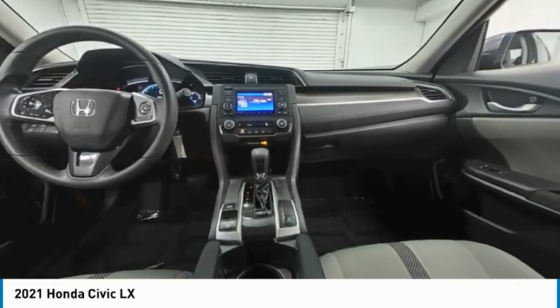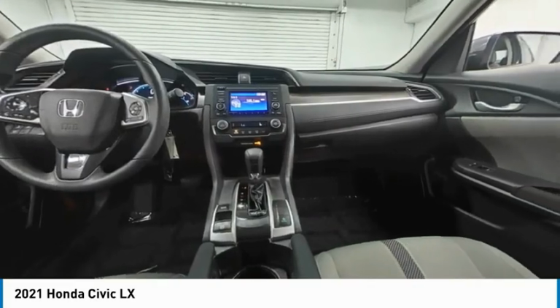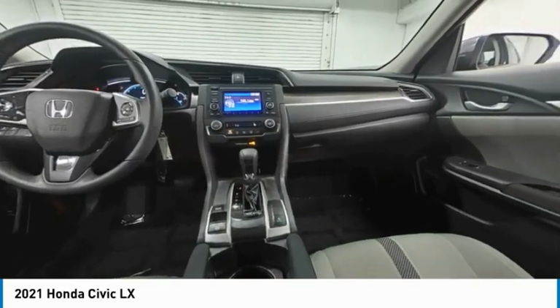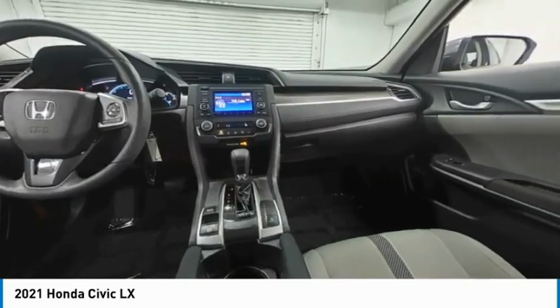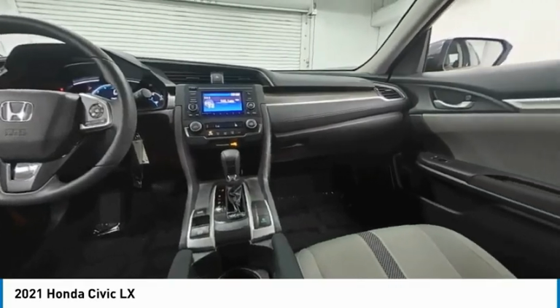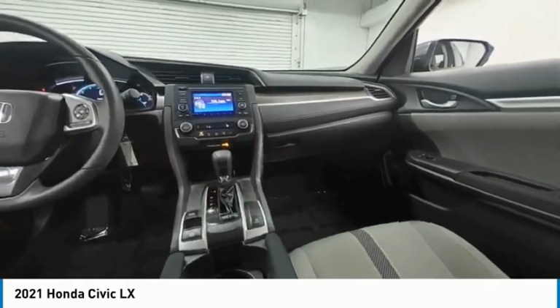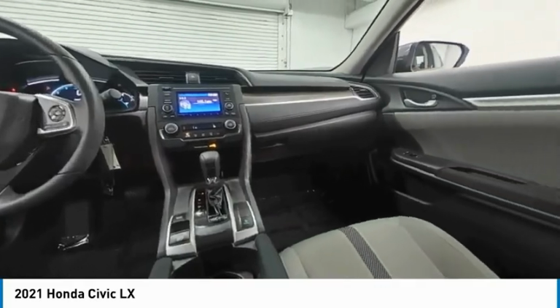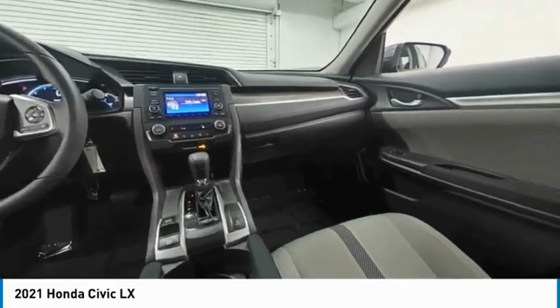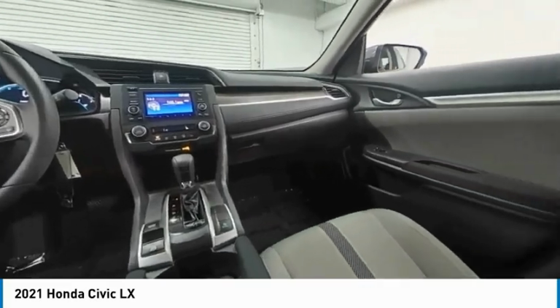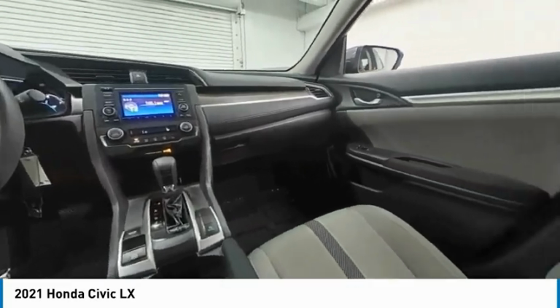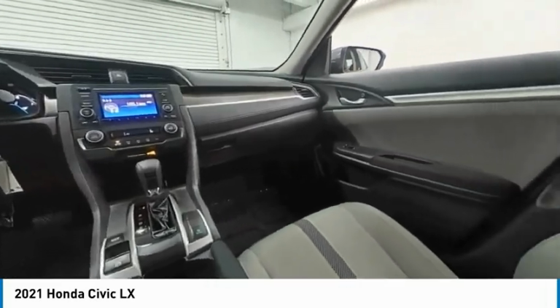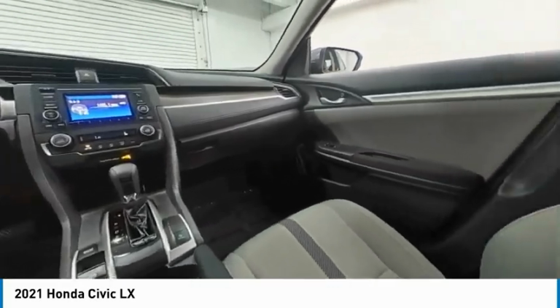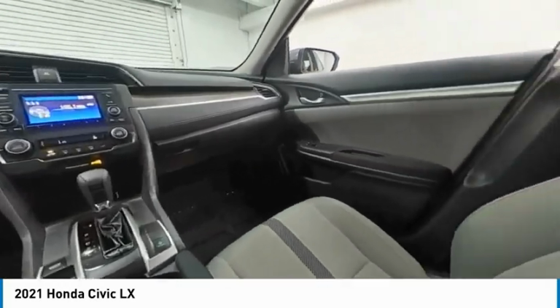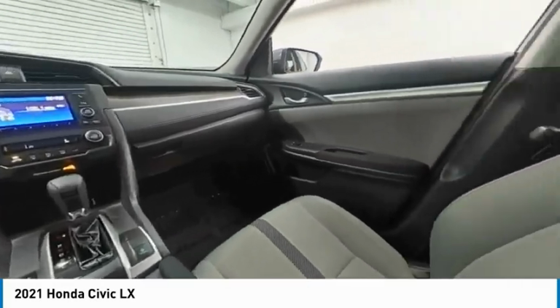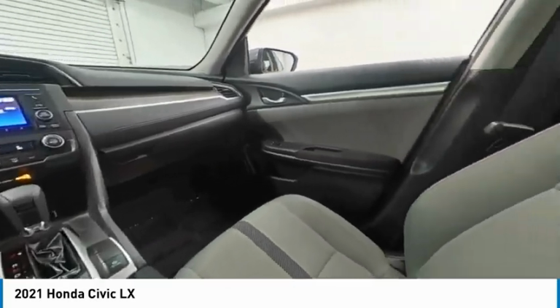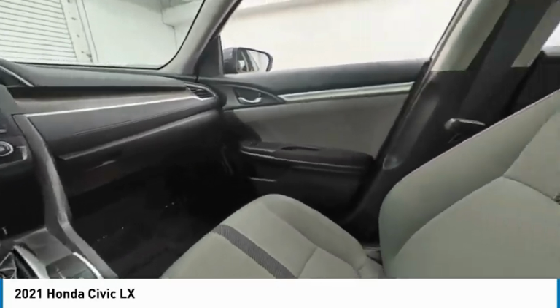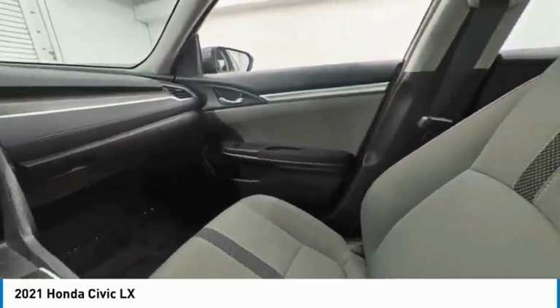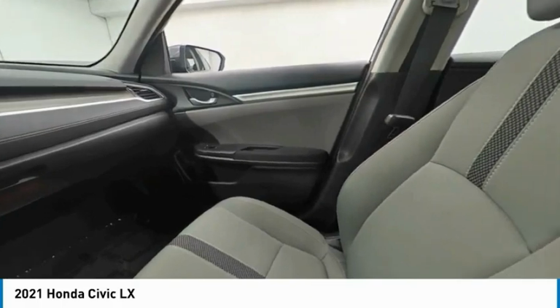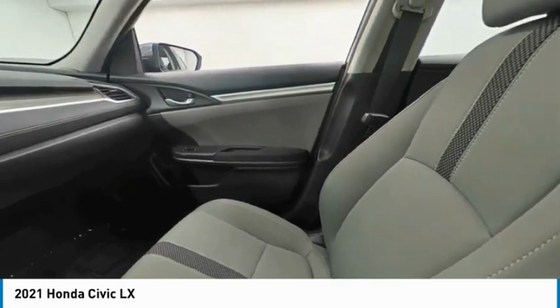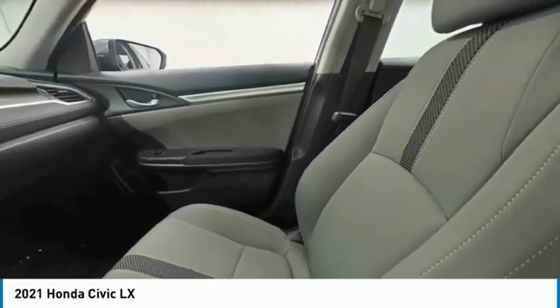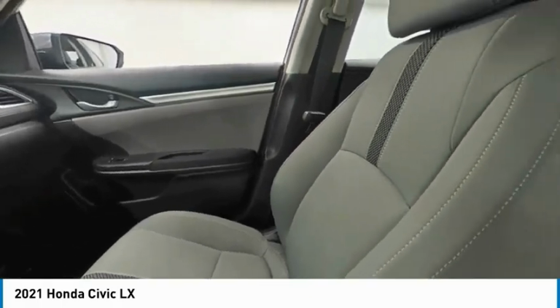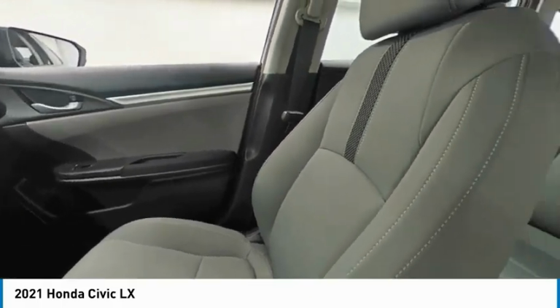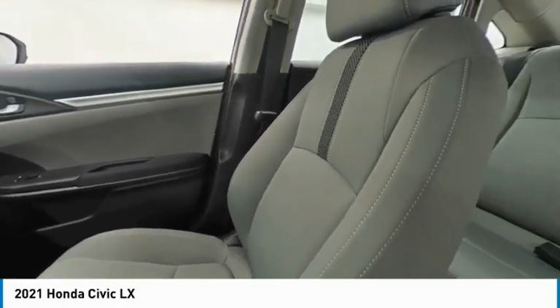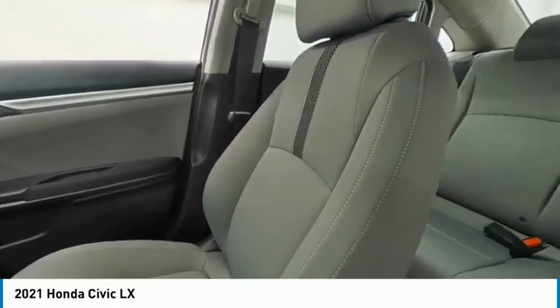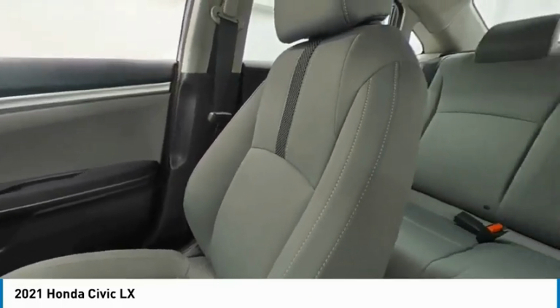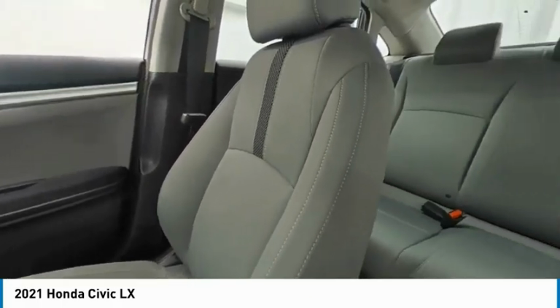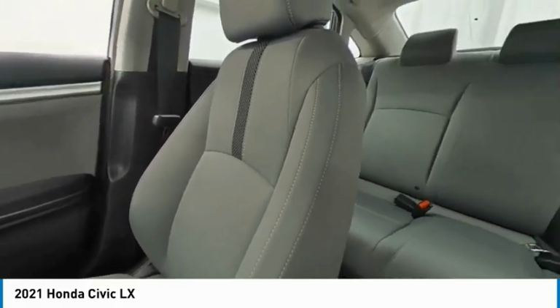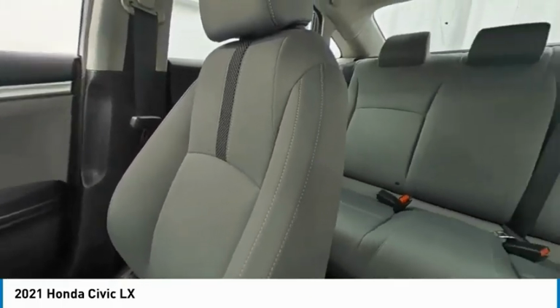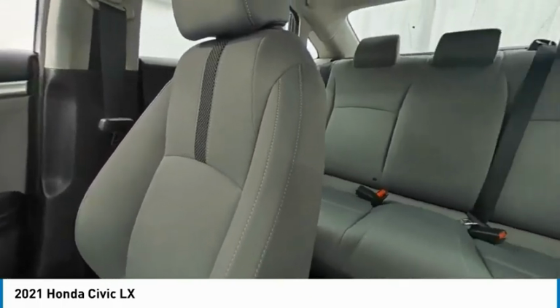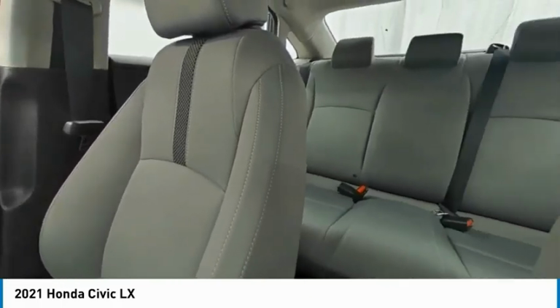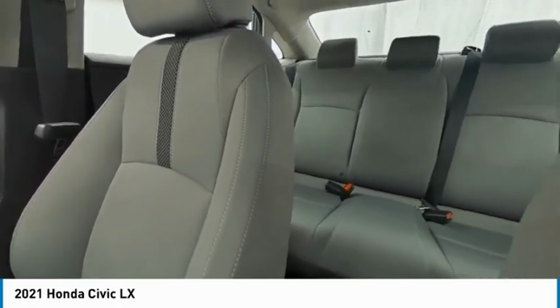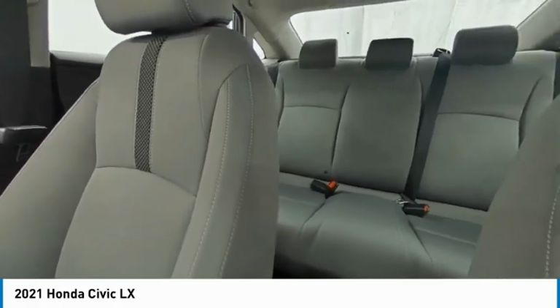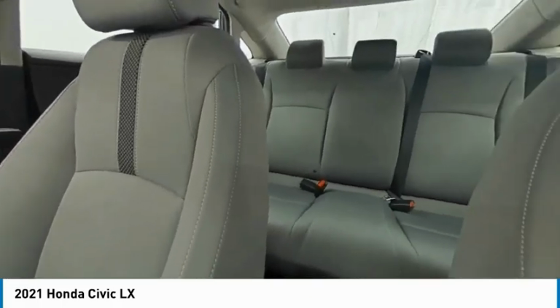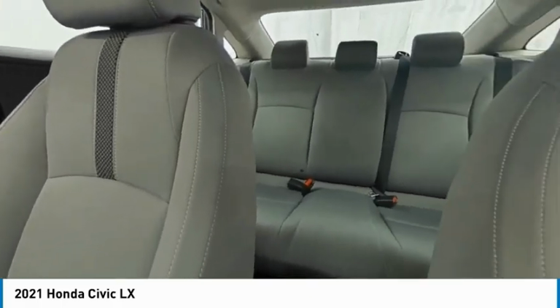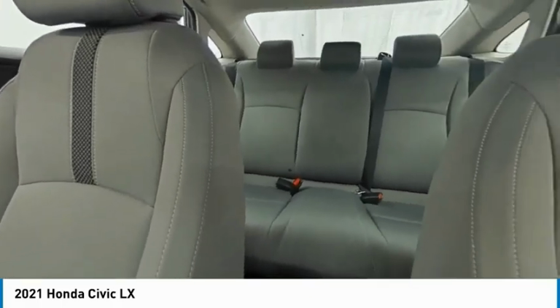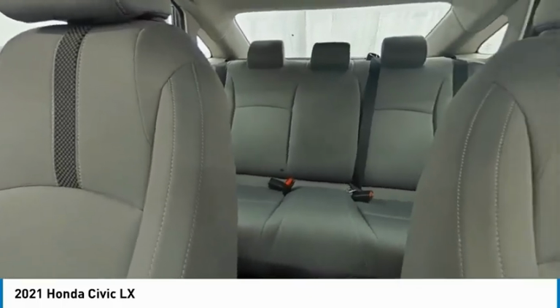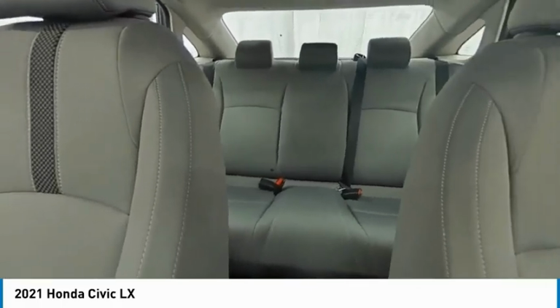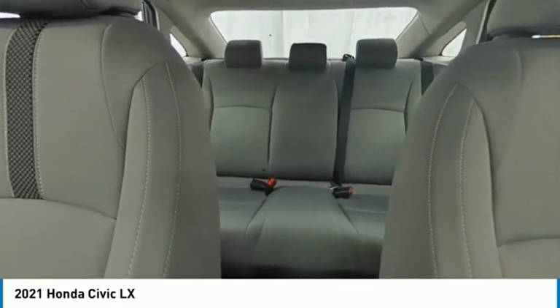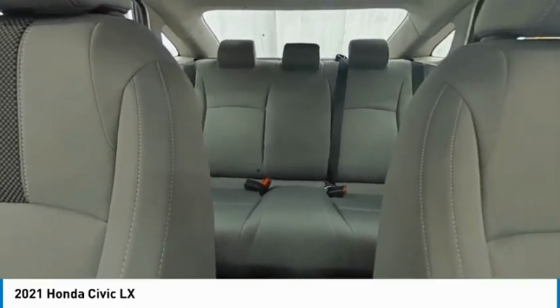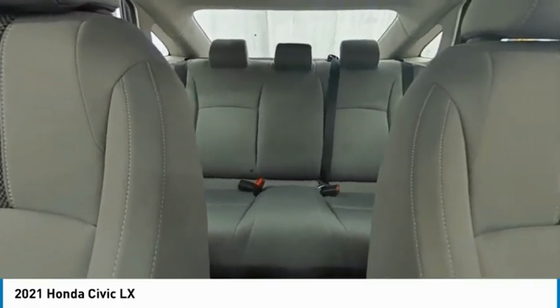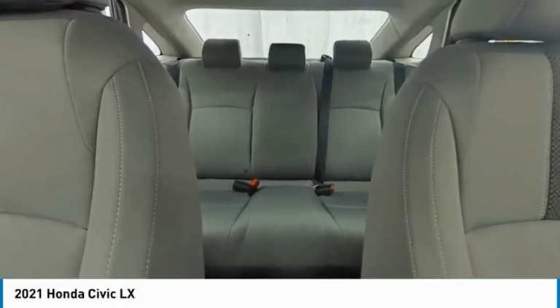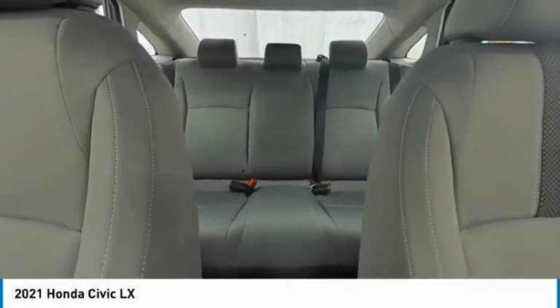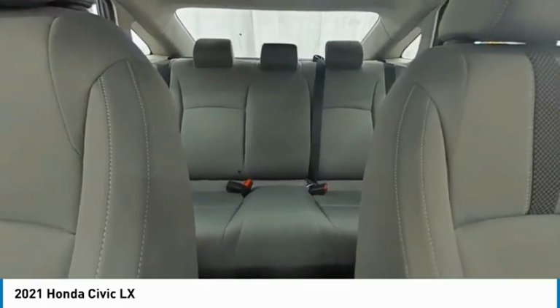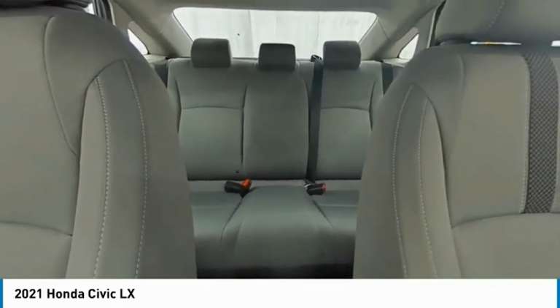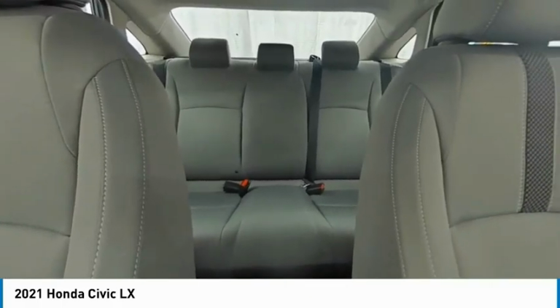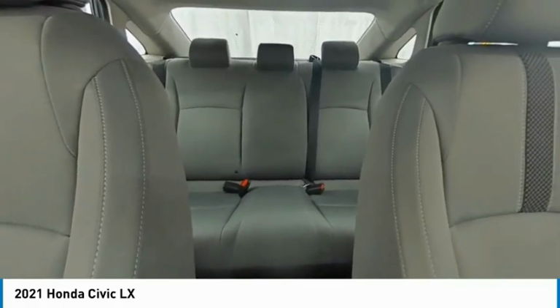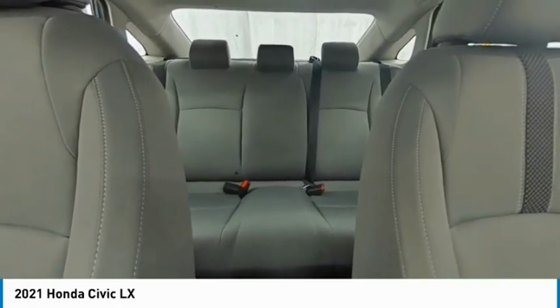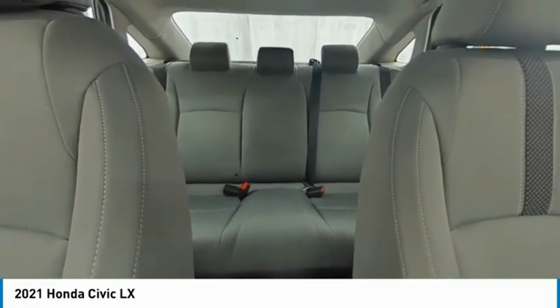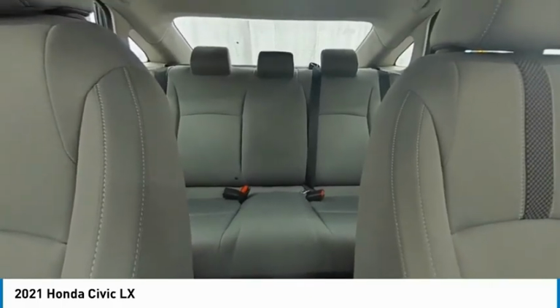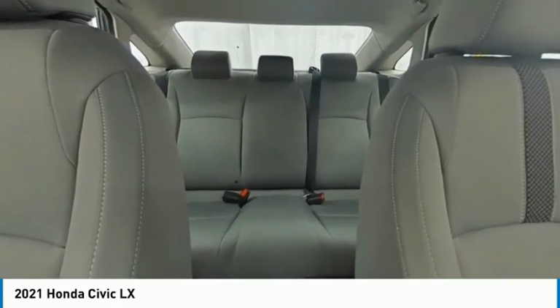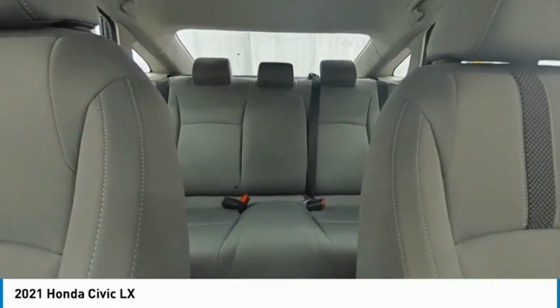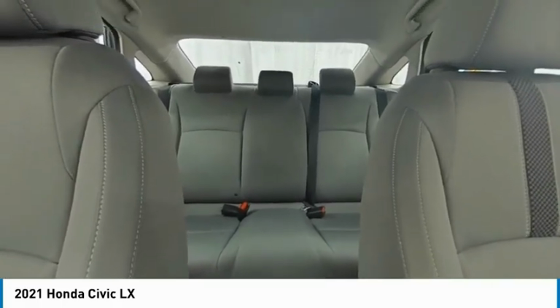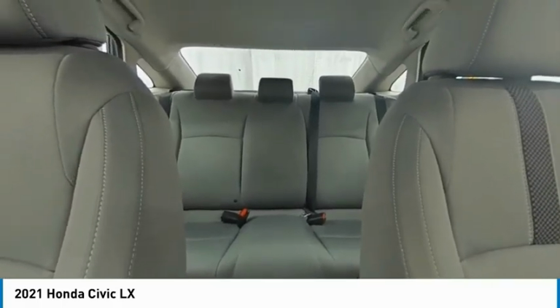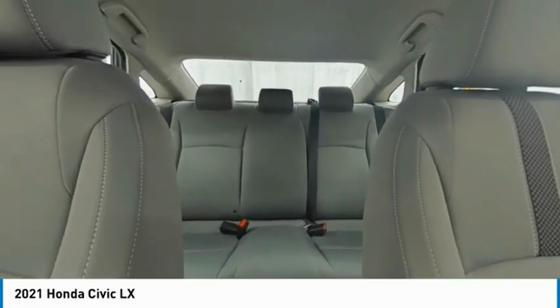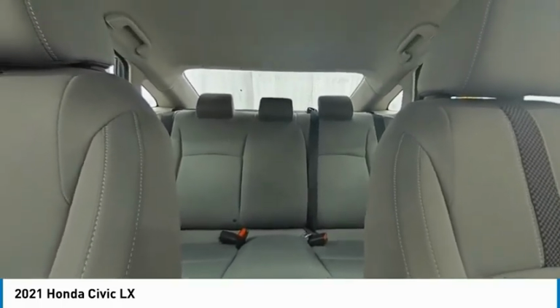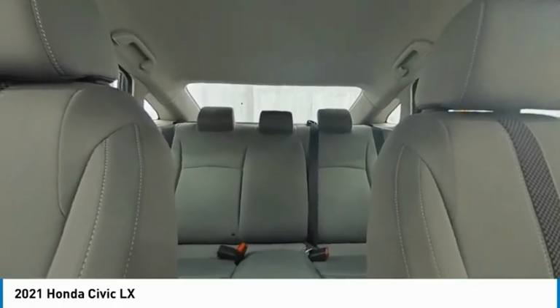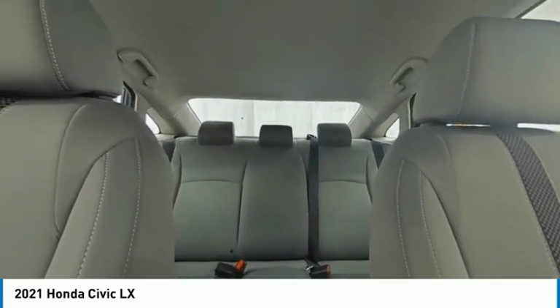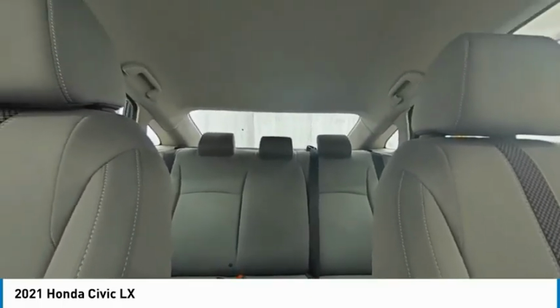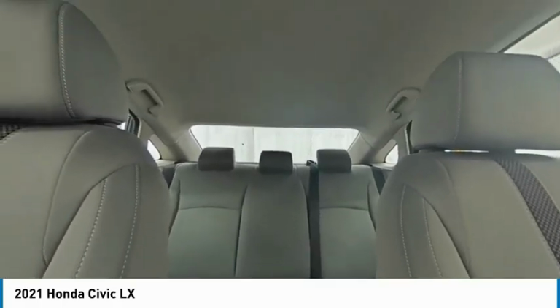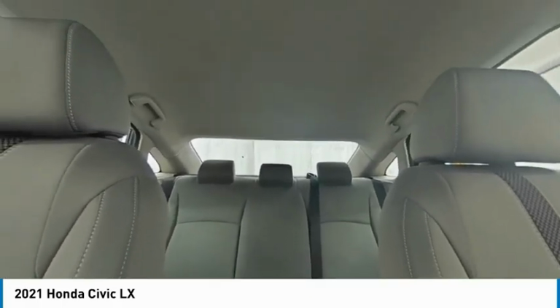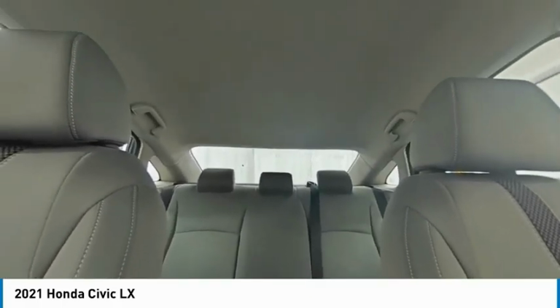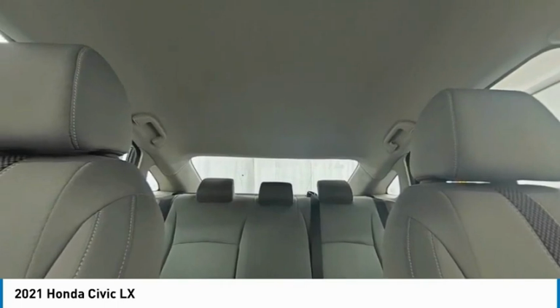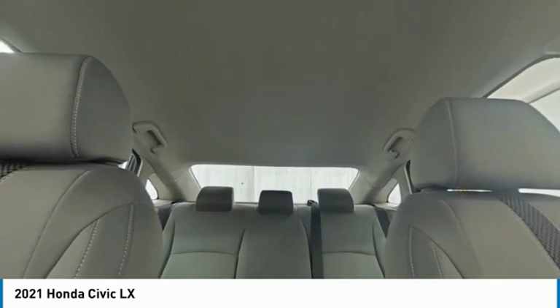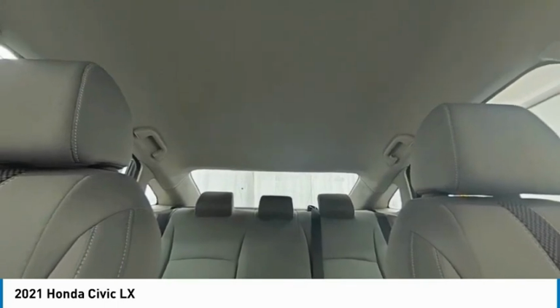Security system, low tire pressure warning, and trip computer. Drive away with a great deal on this vehicle — call or stop in today.